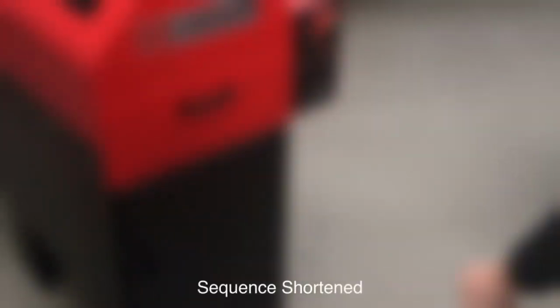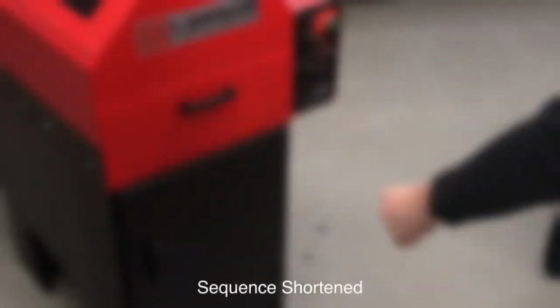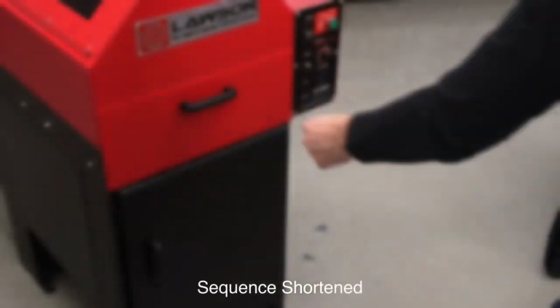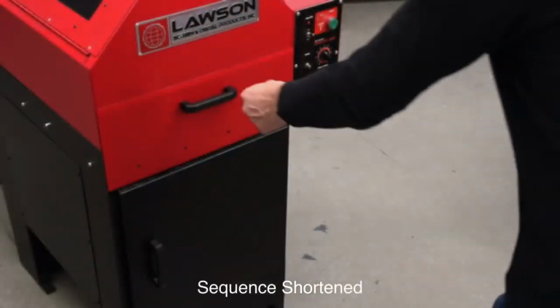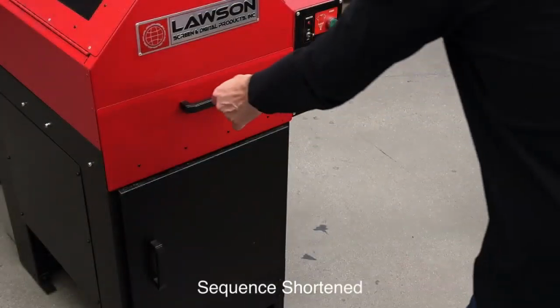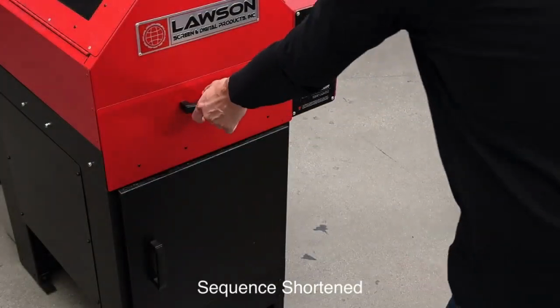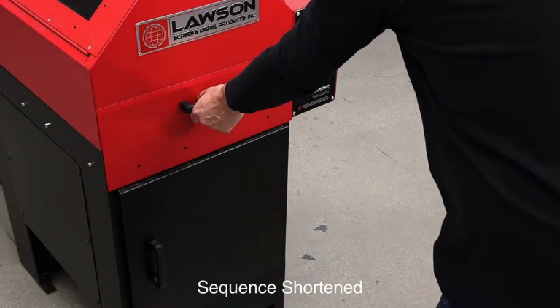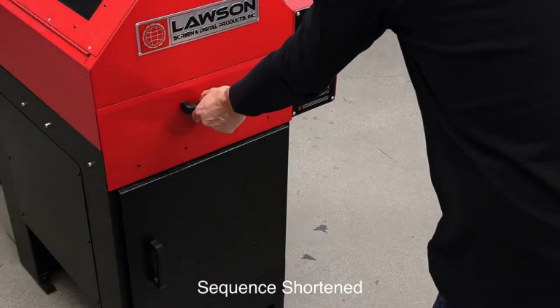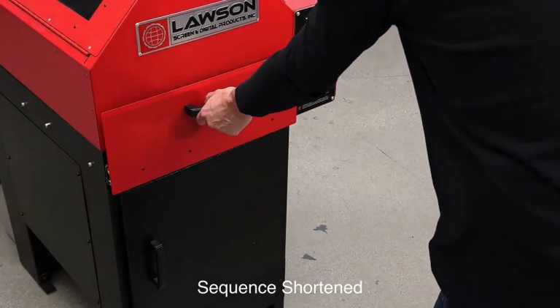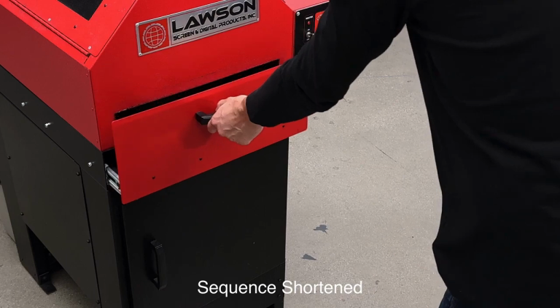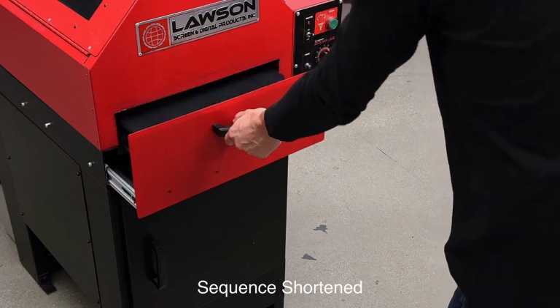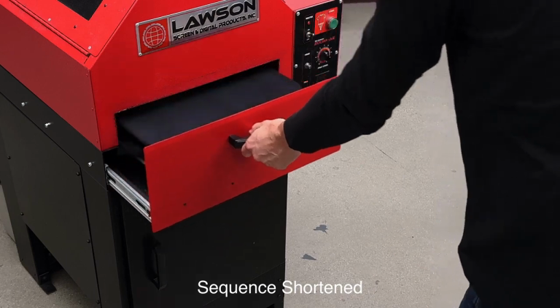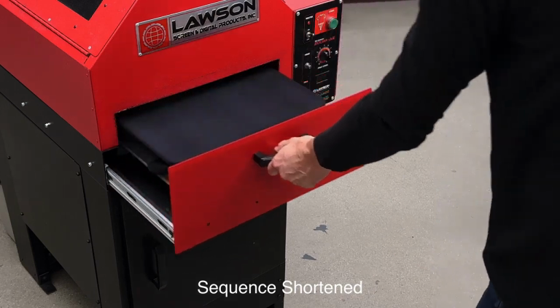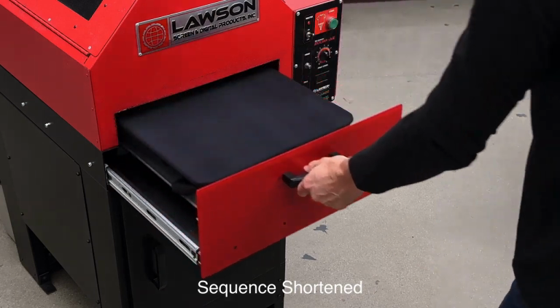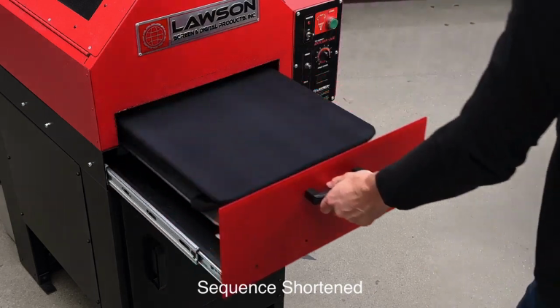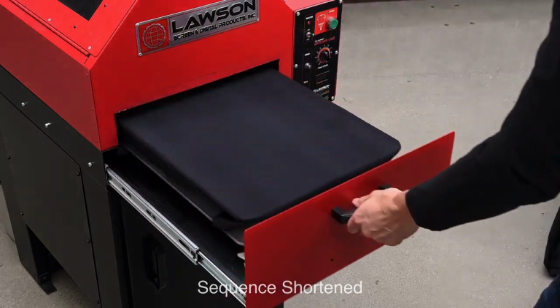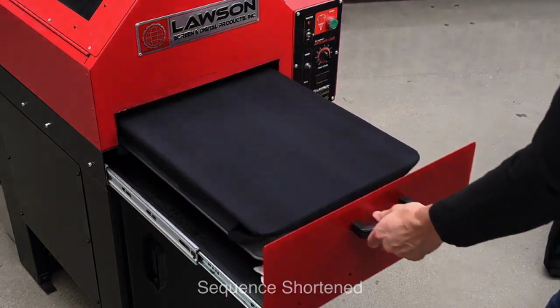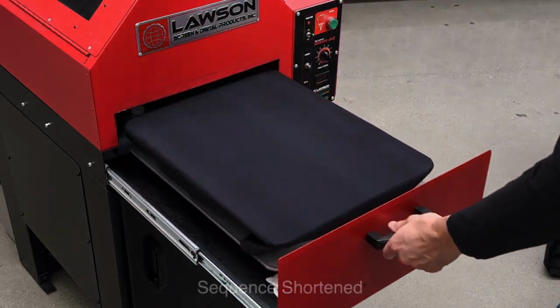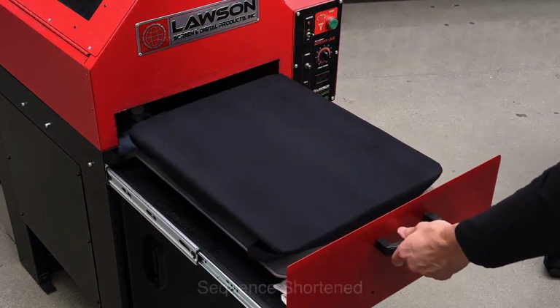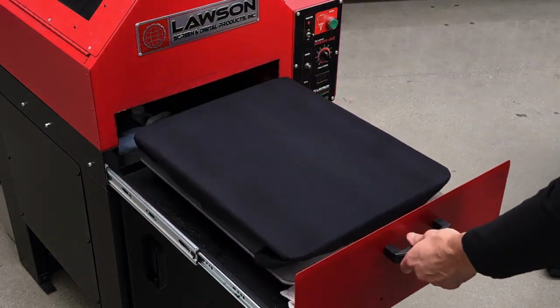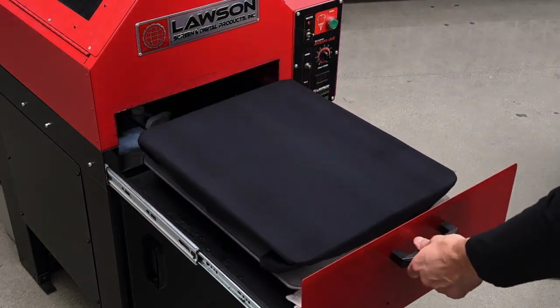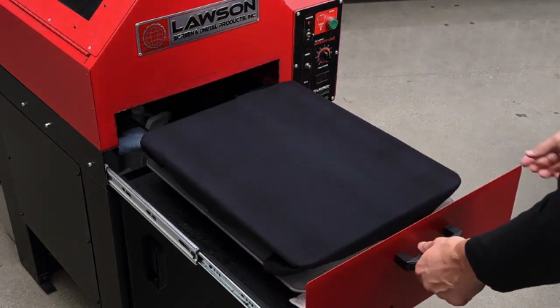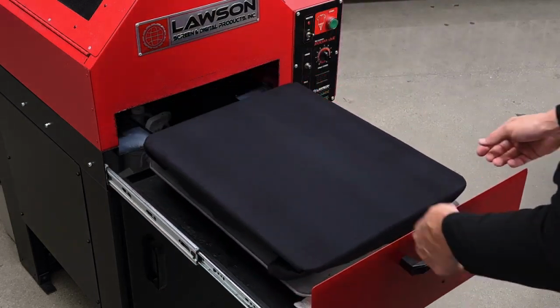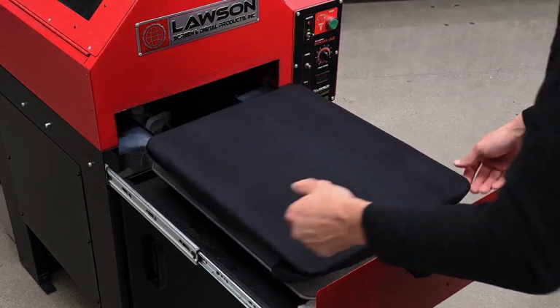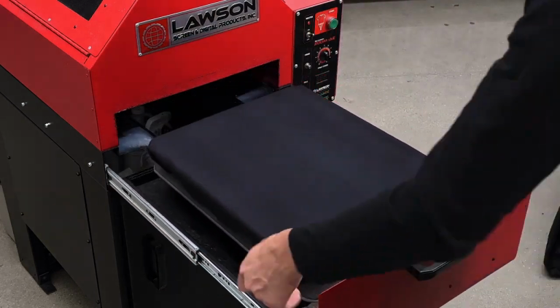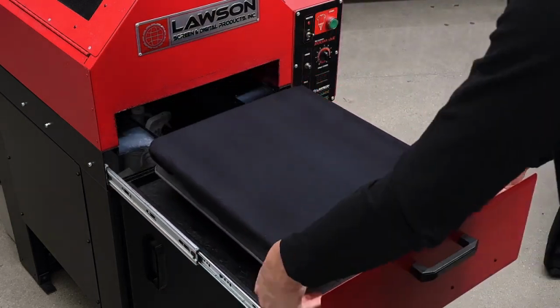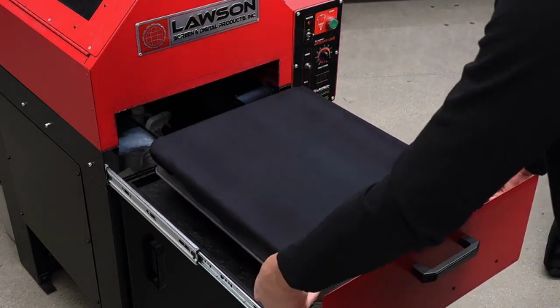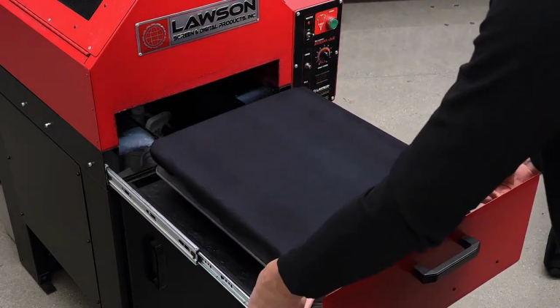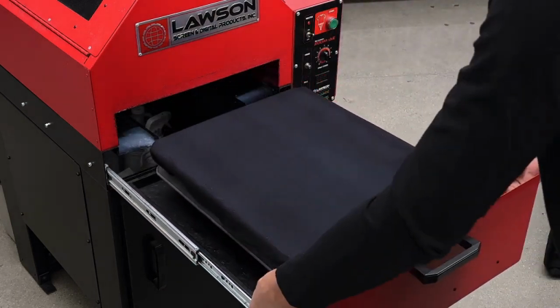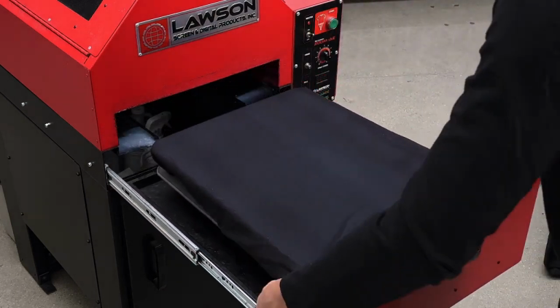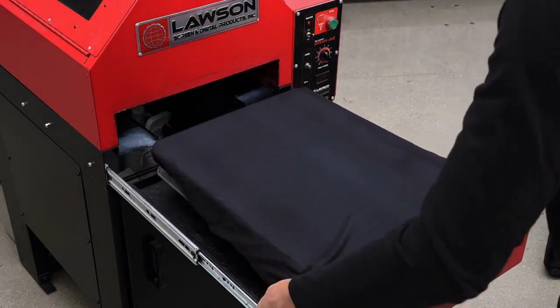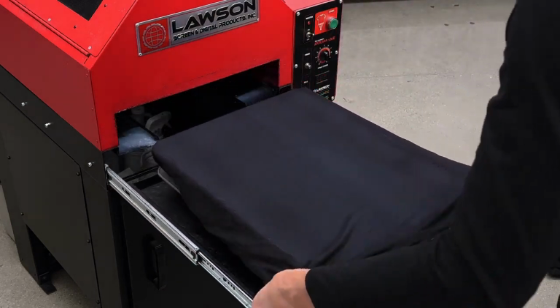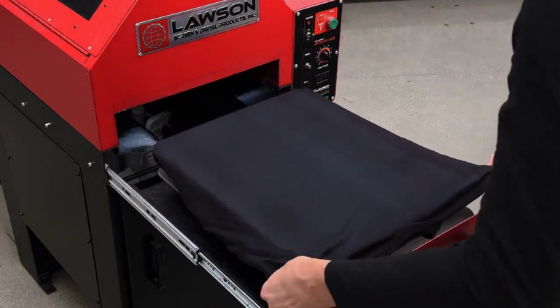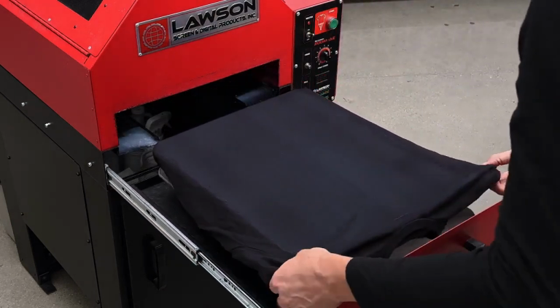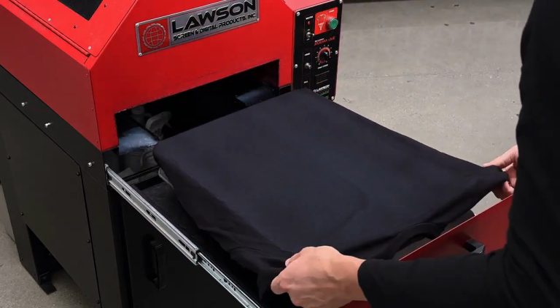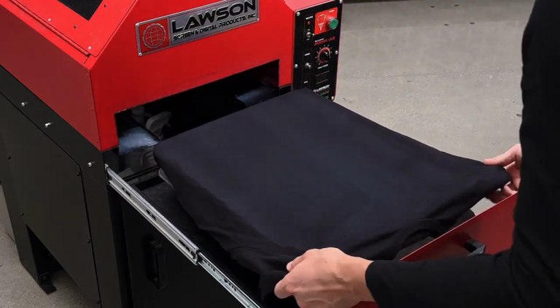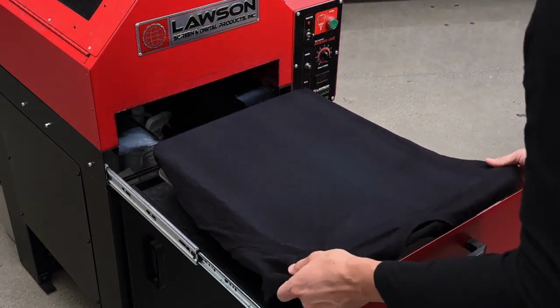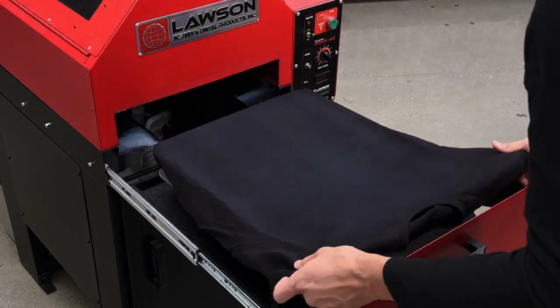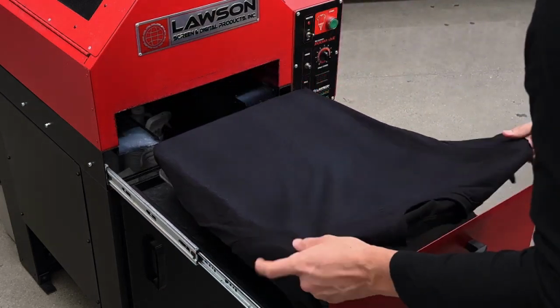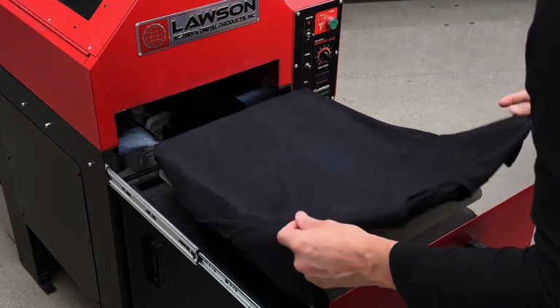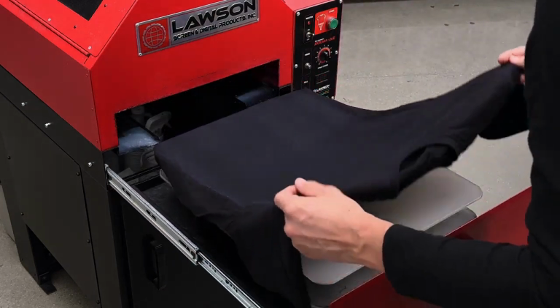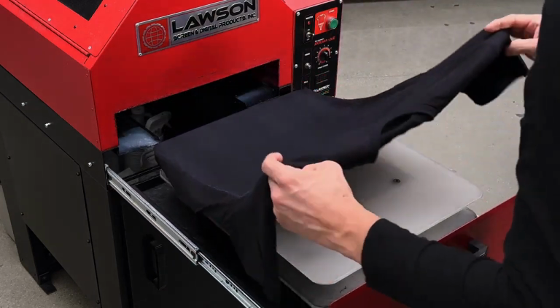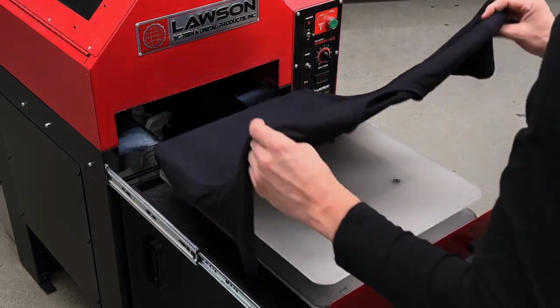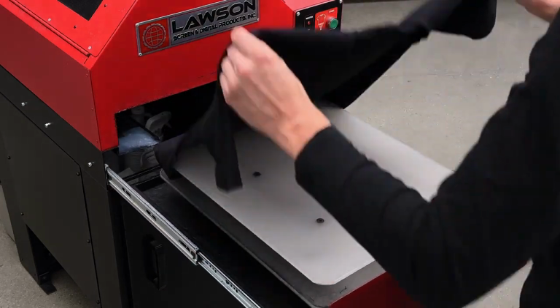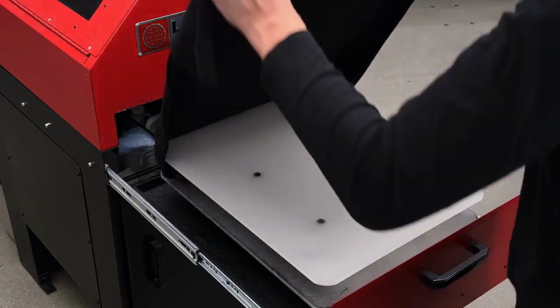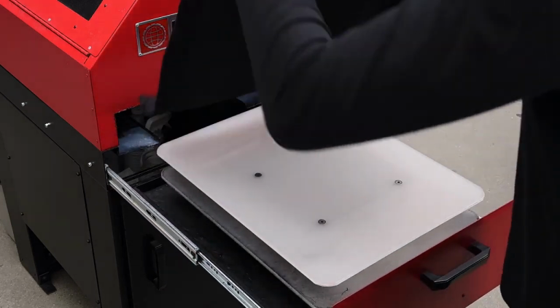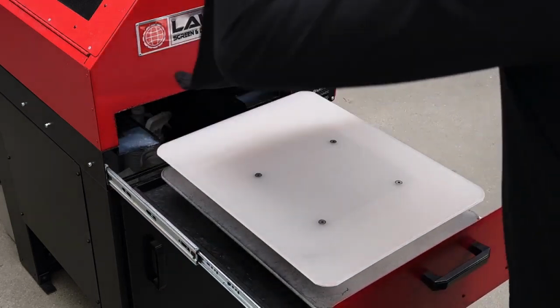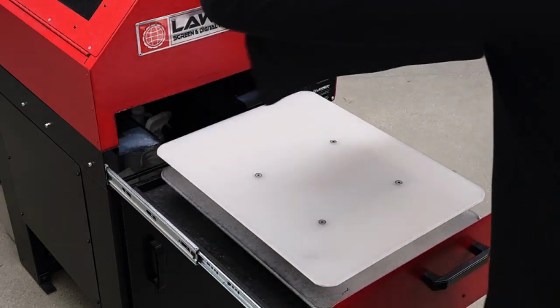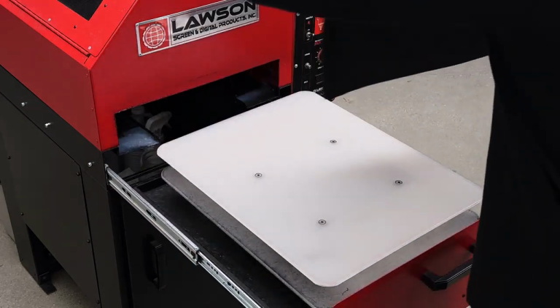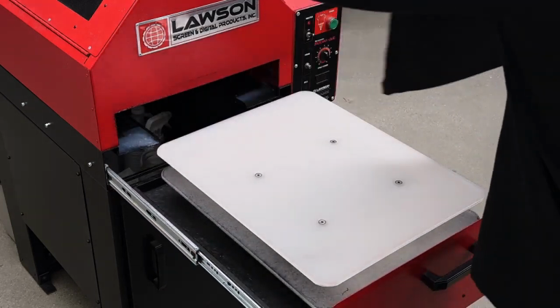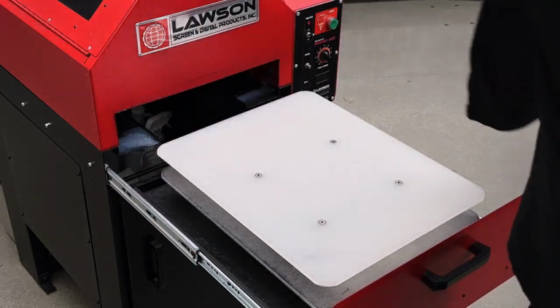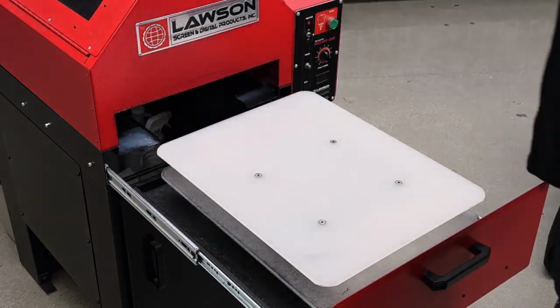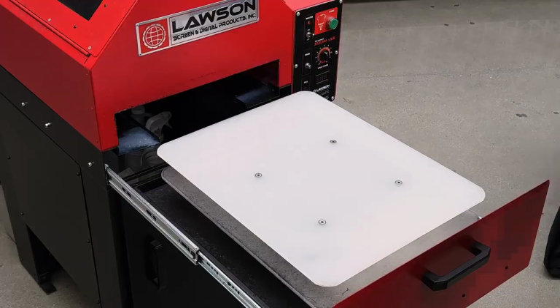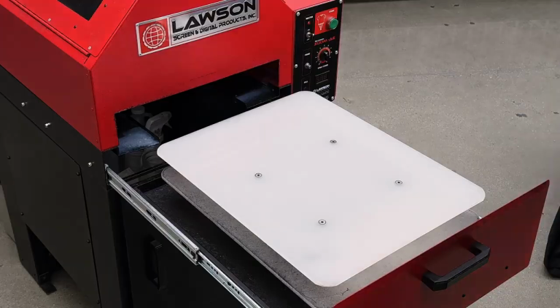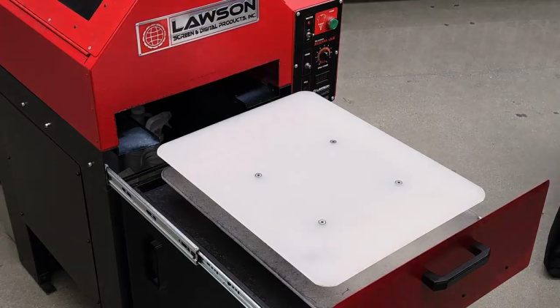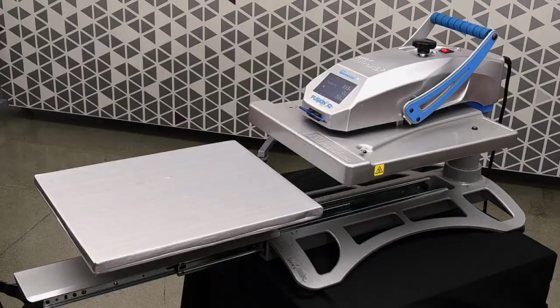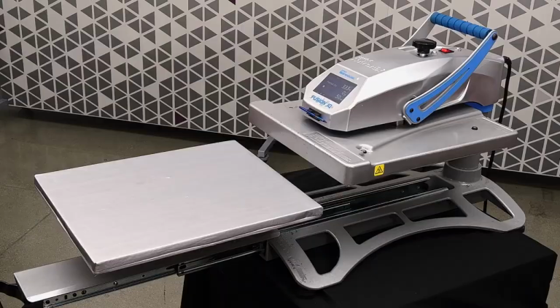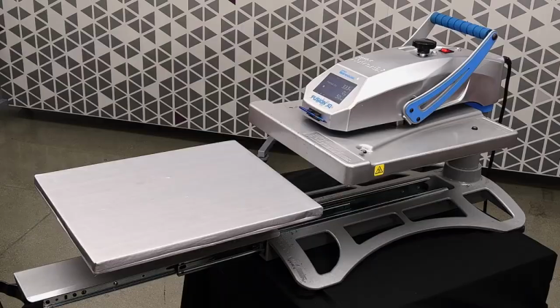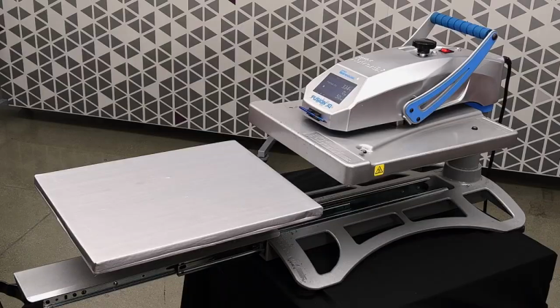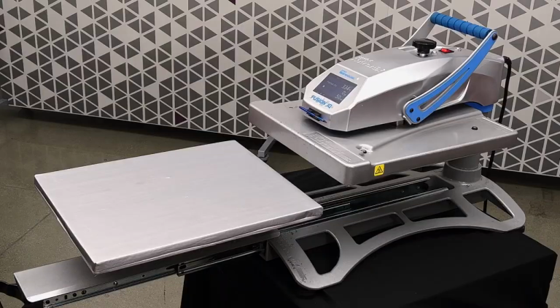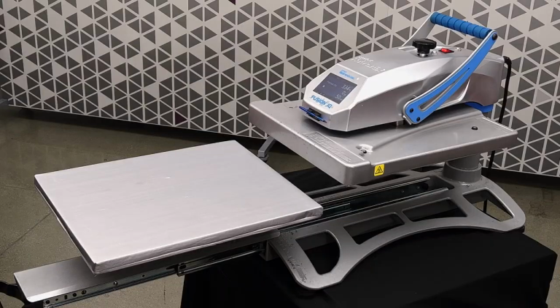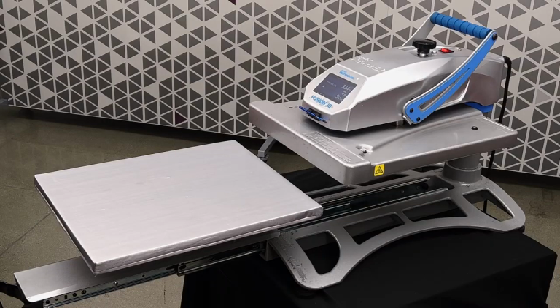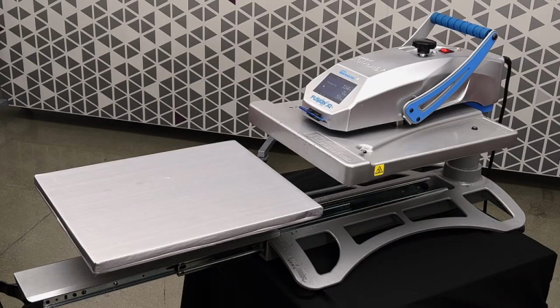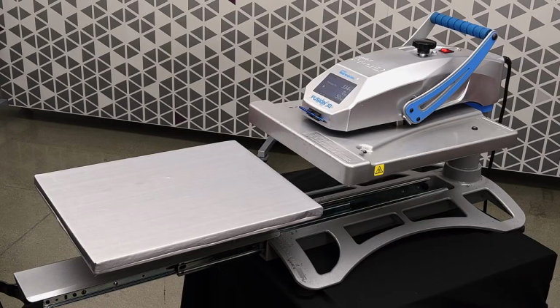Once the shirt has been sprayed, remove it from your pre-treat machine and take it back over to the heat press.